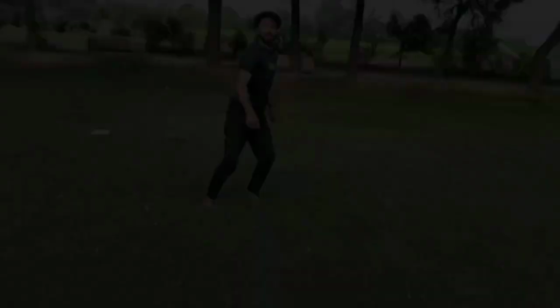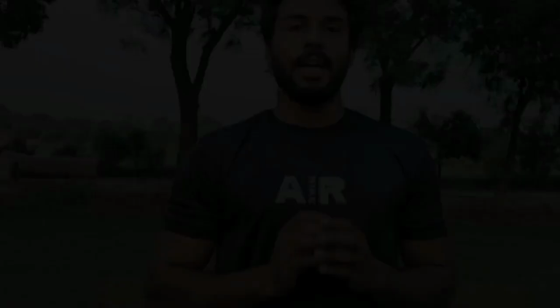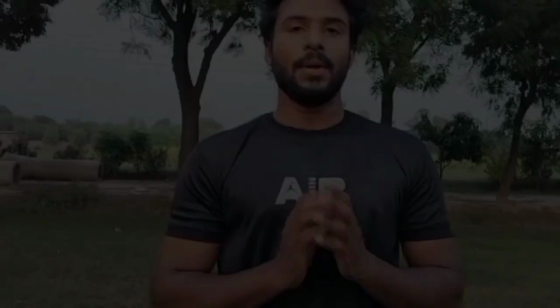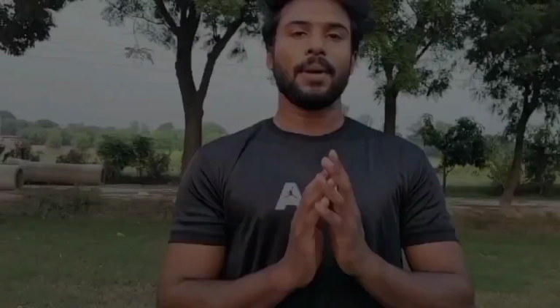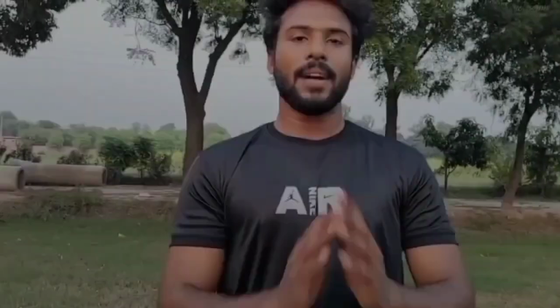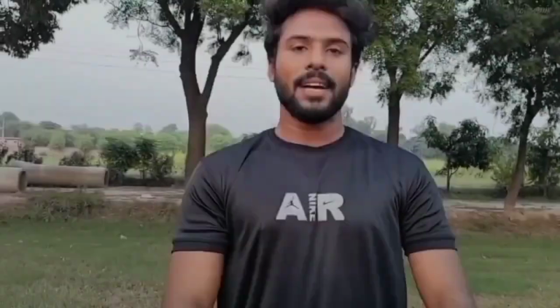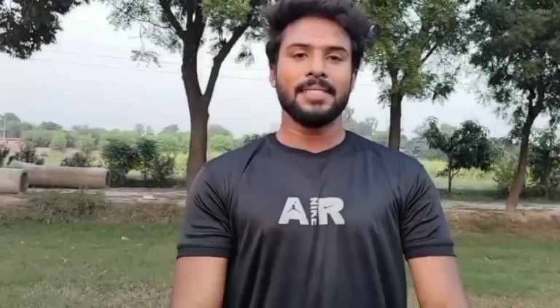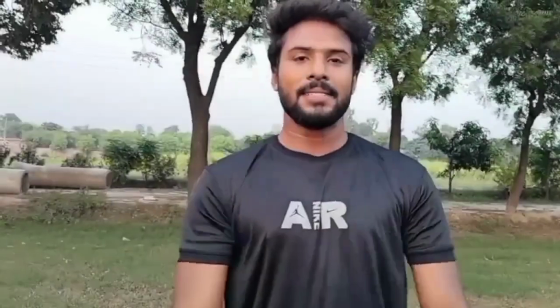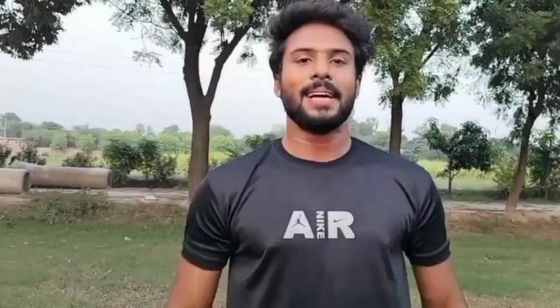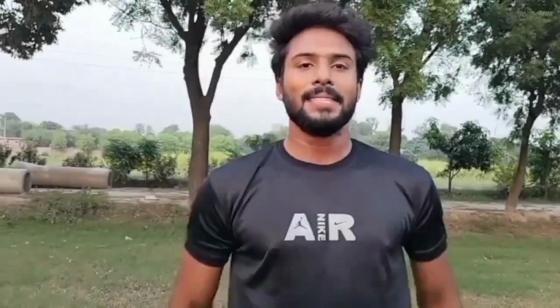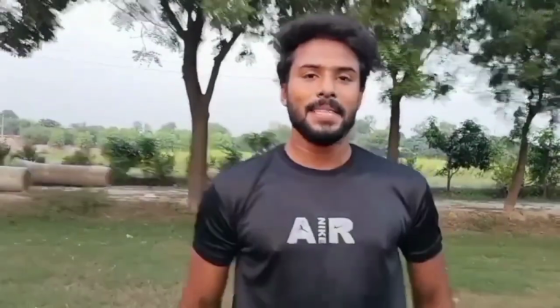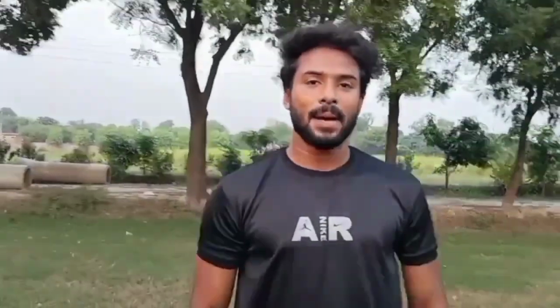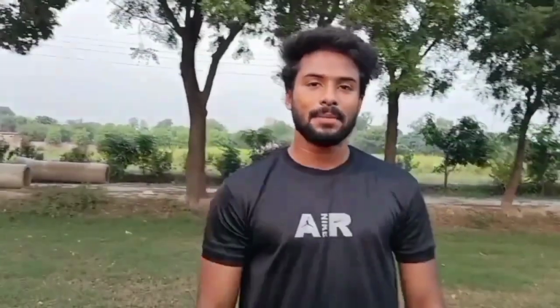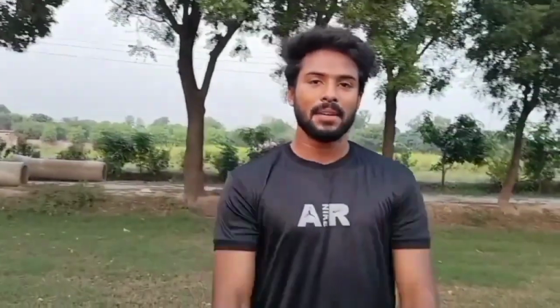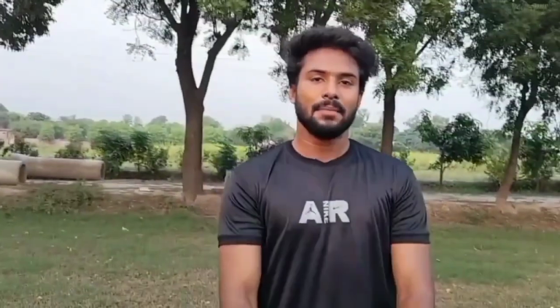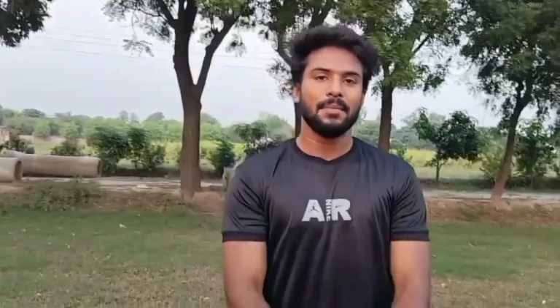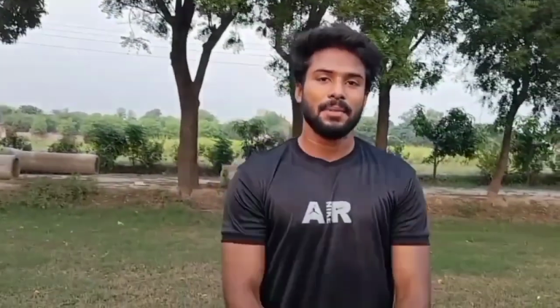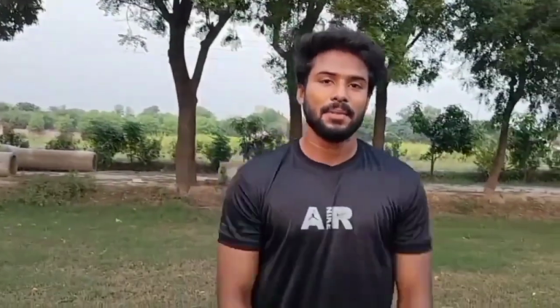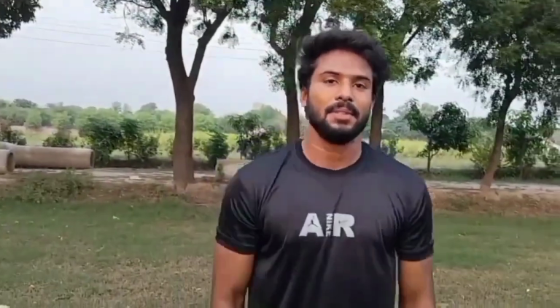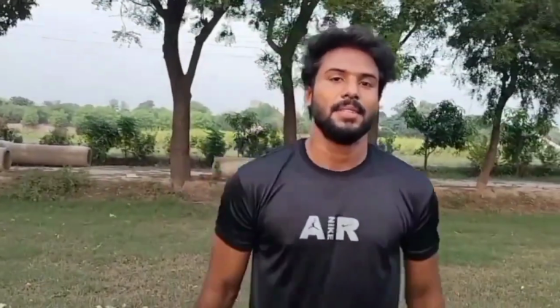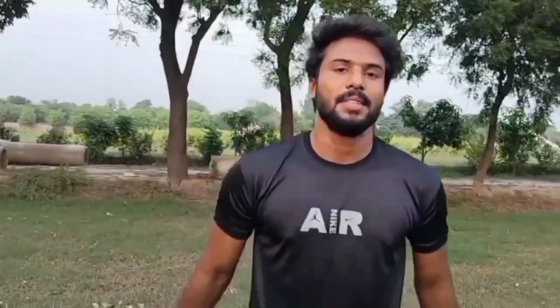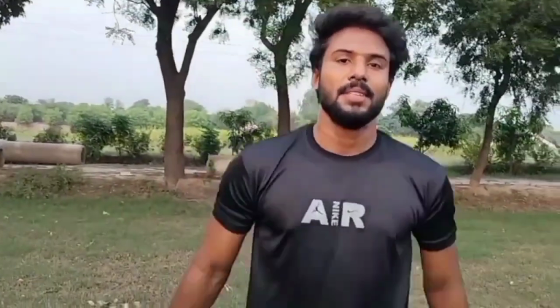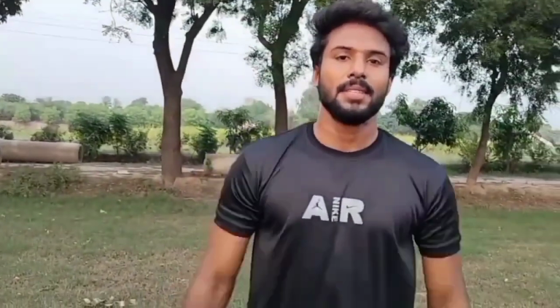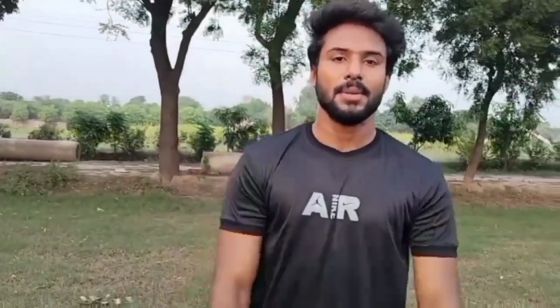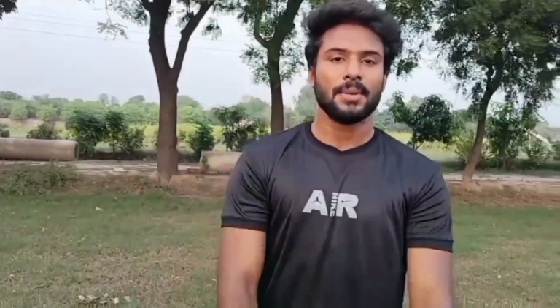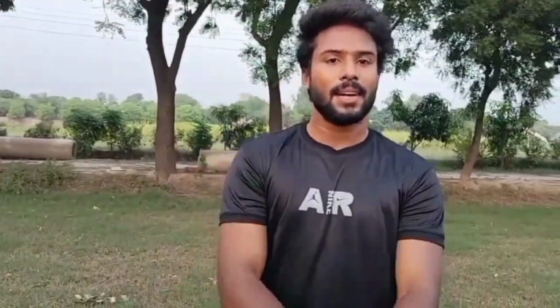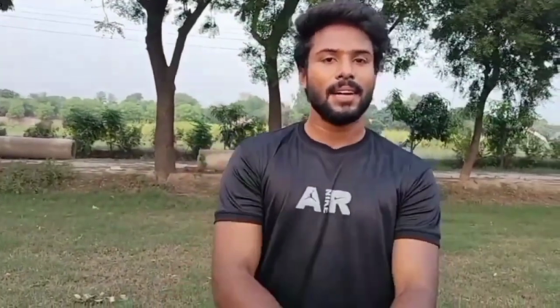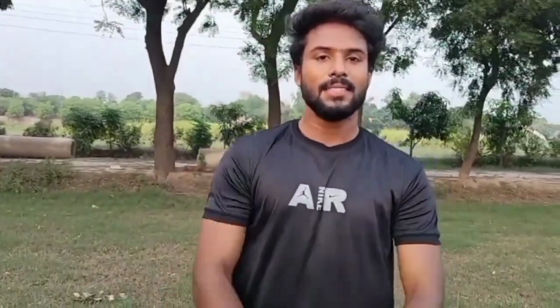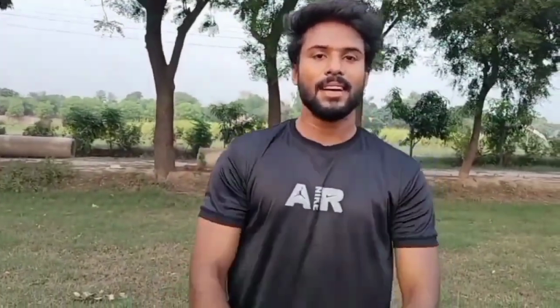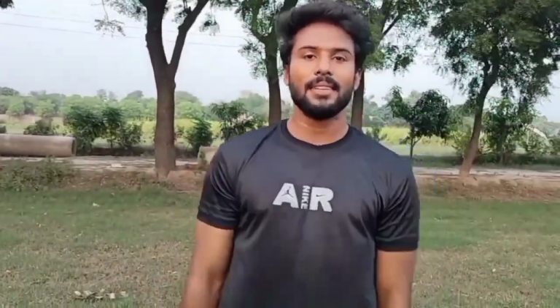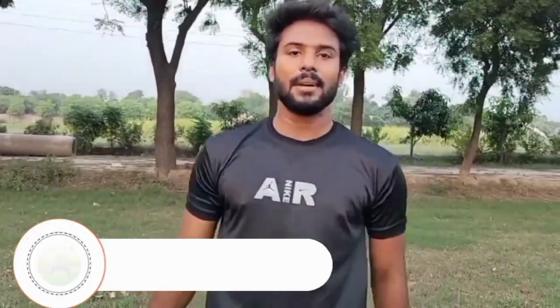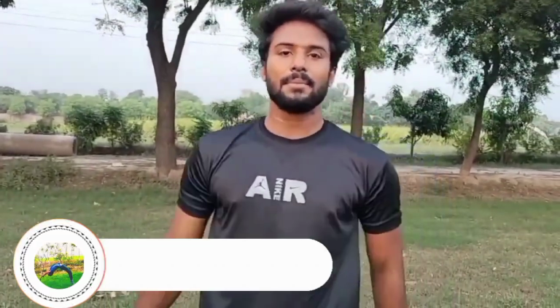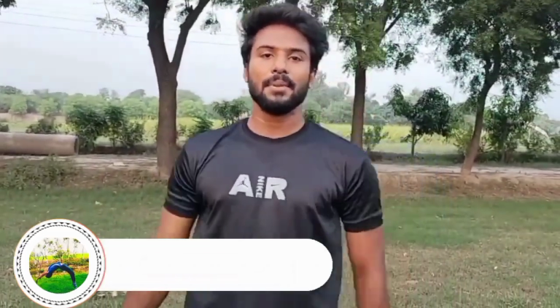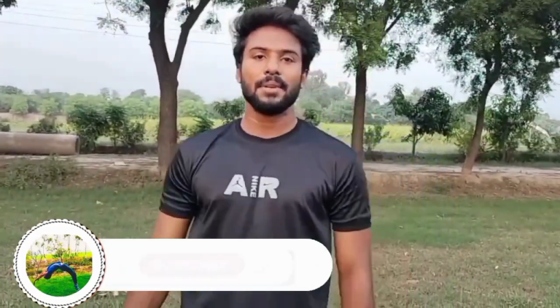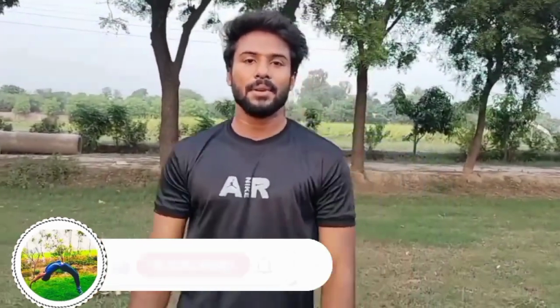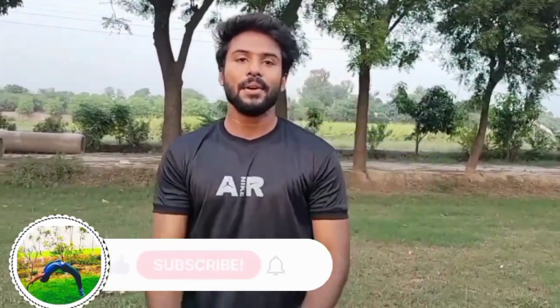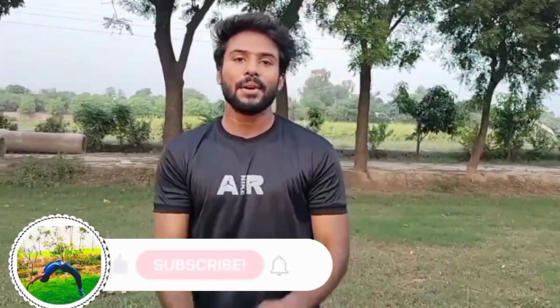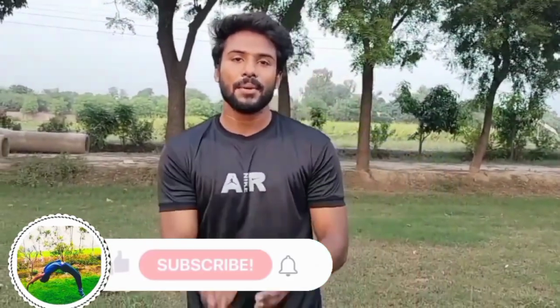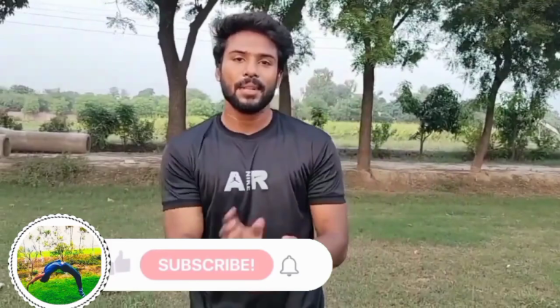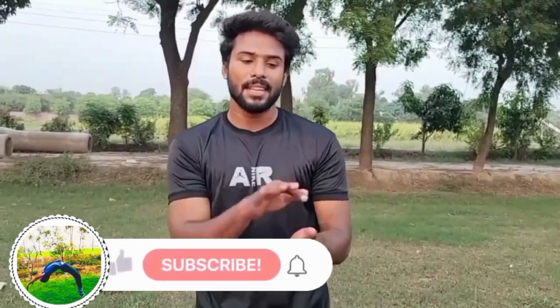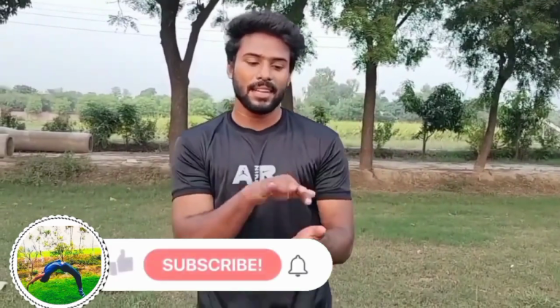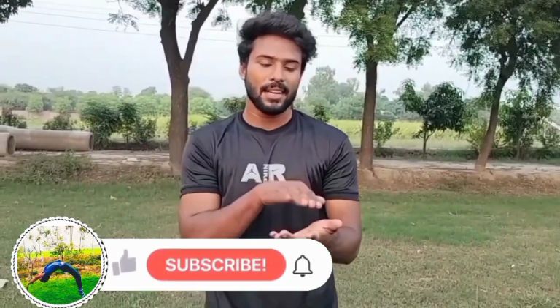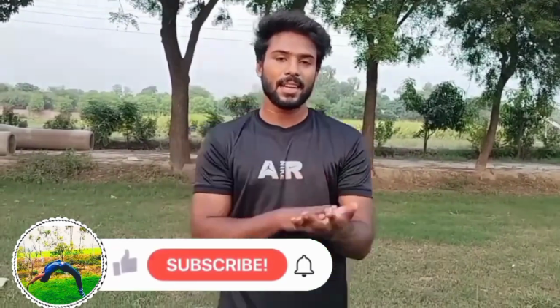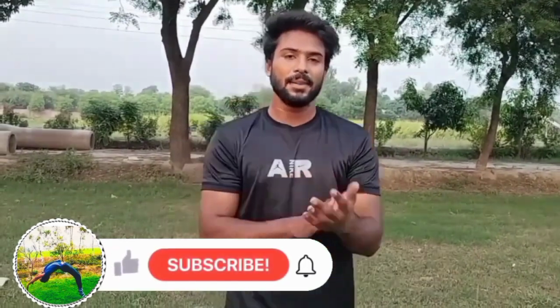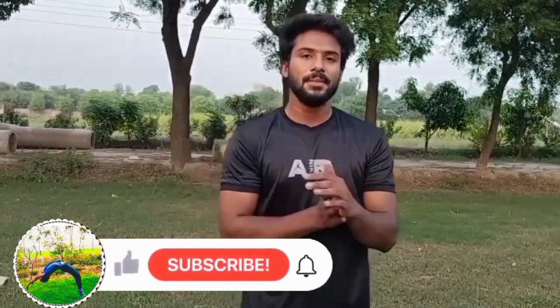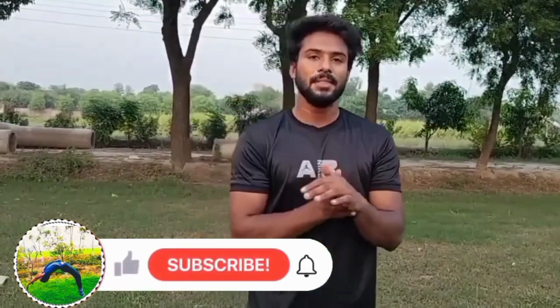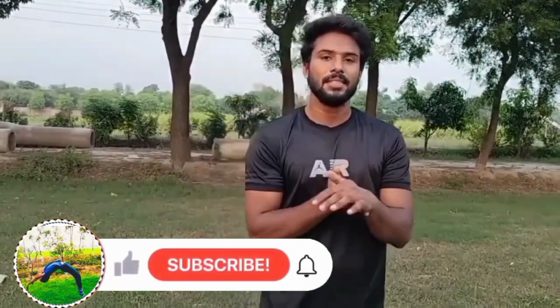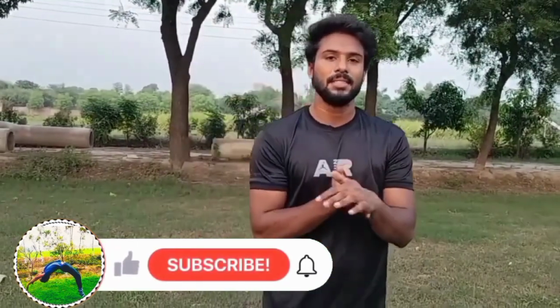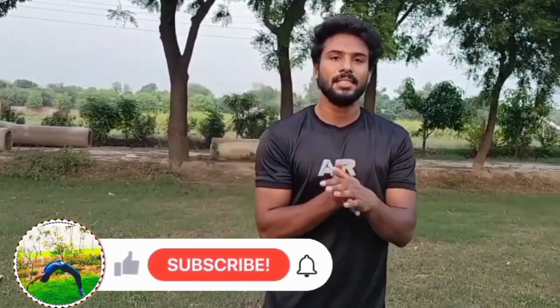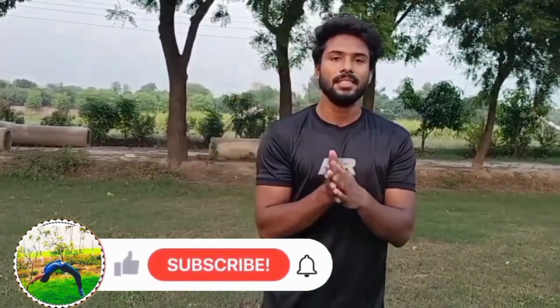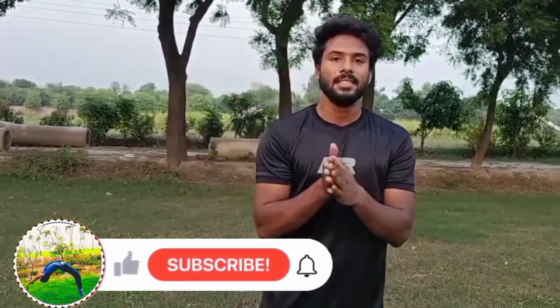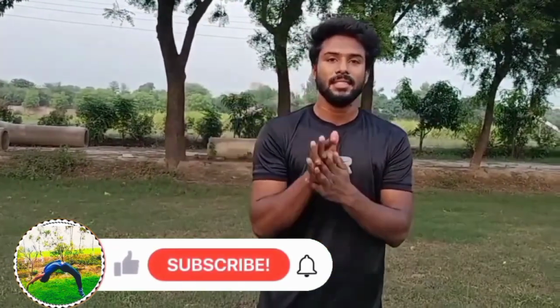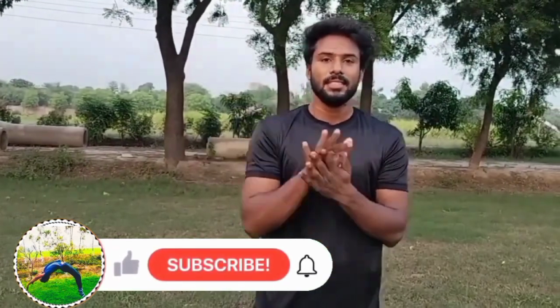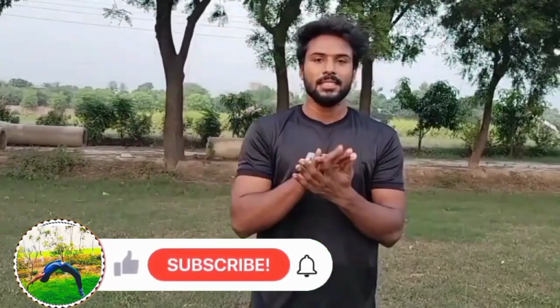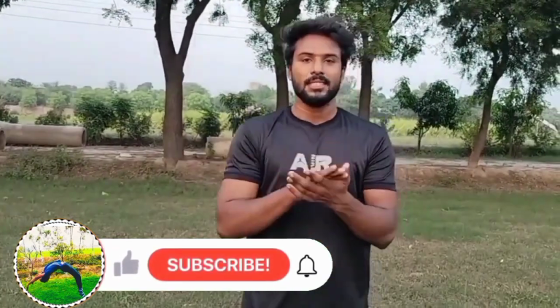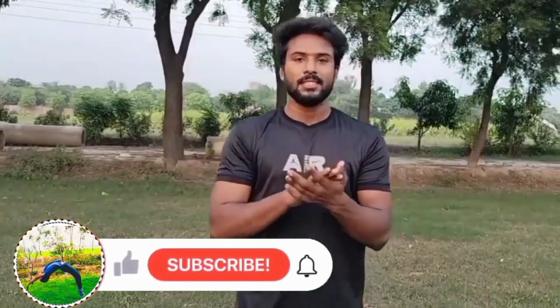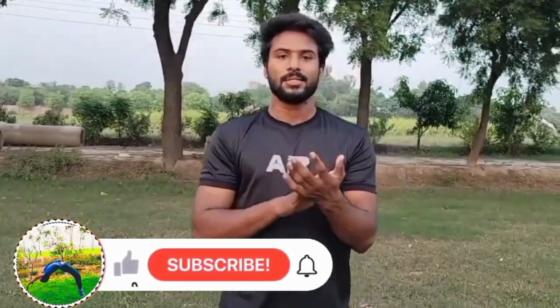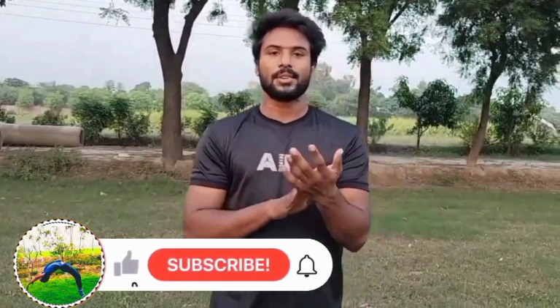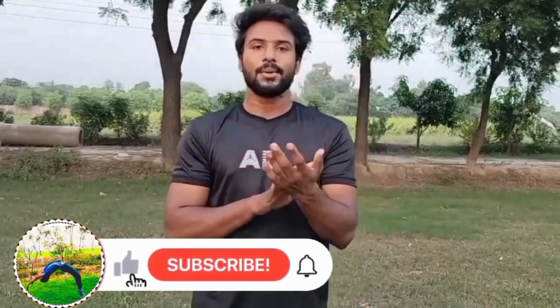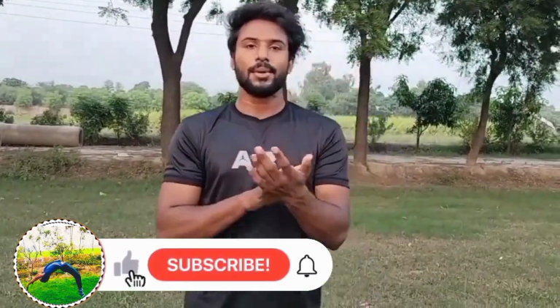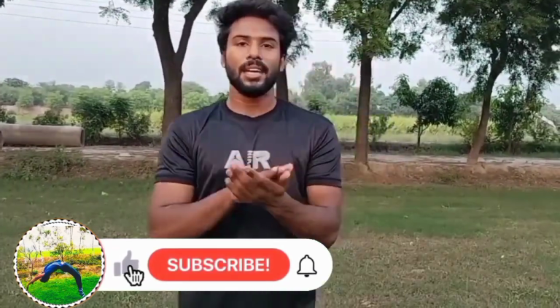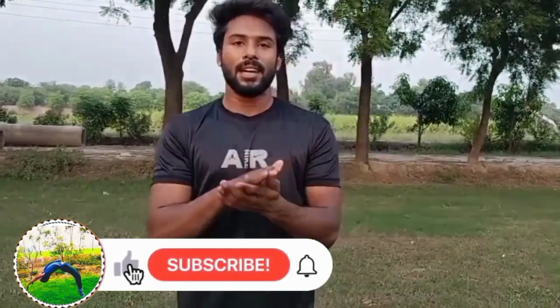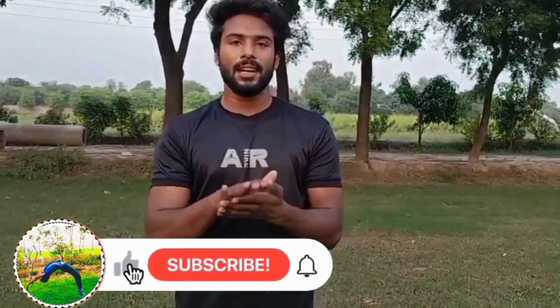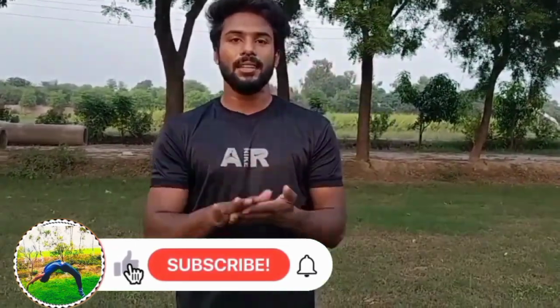Hey guys, how are you guys? So guys, today I am going to take a little break.